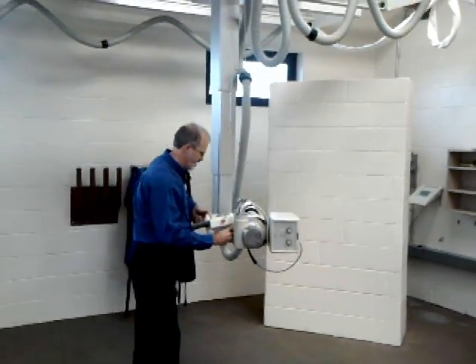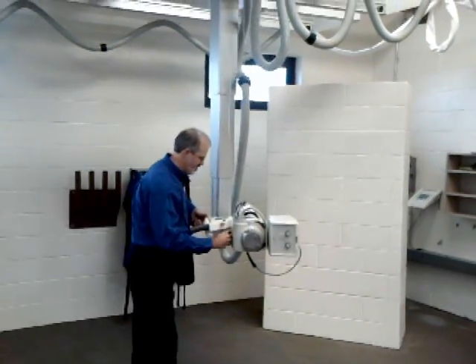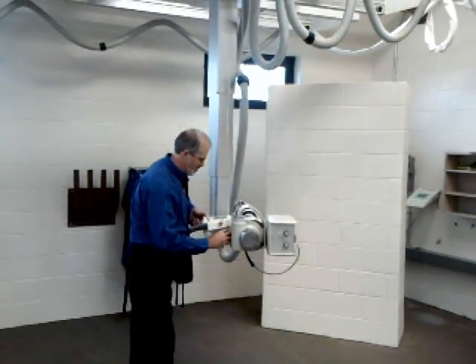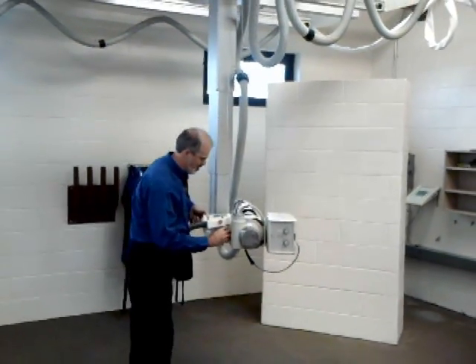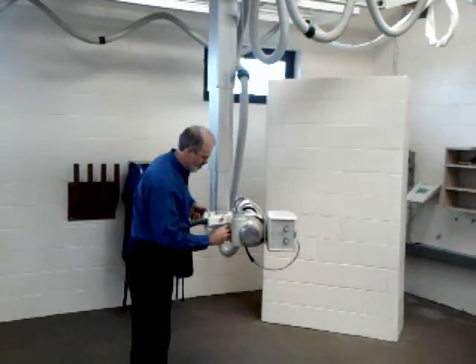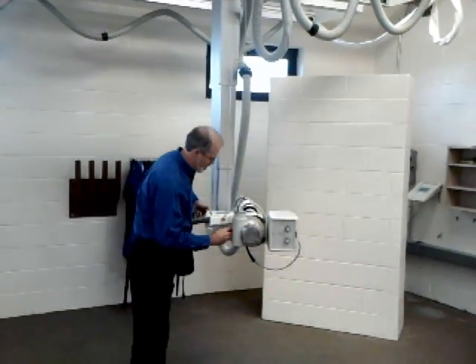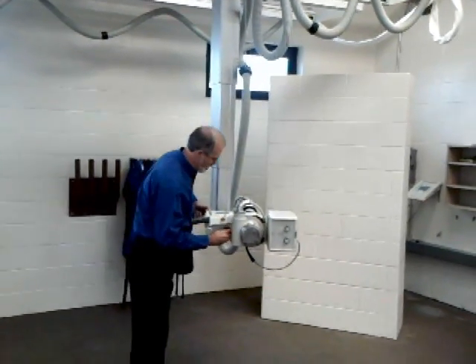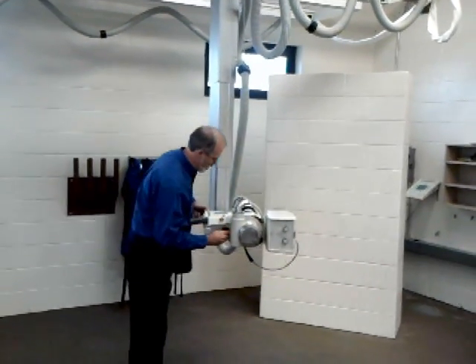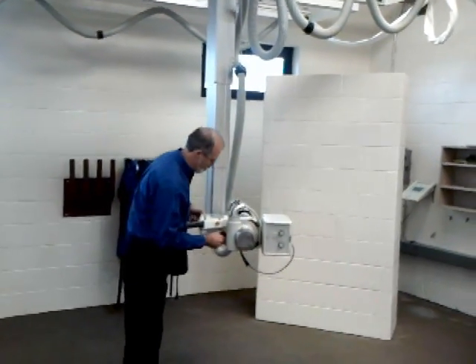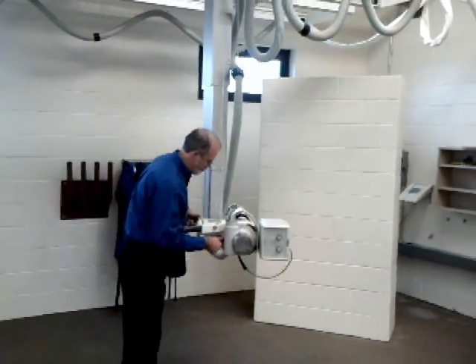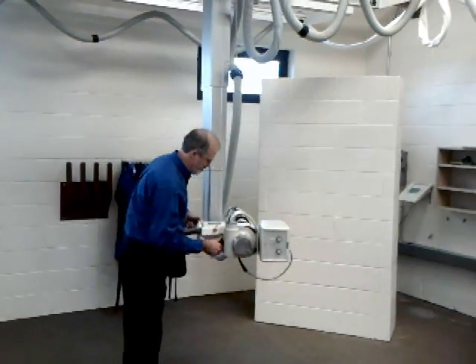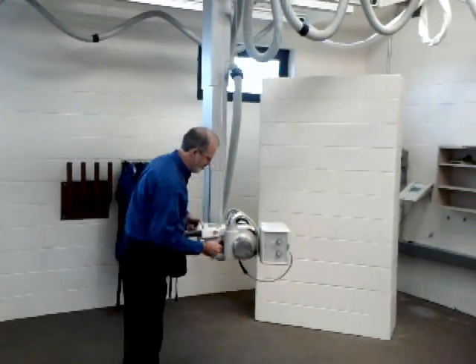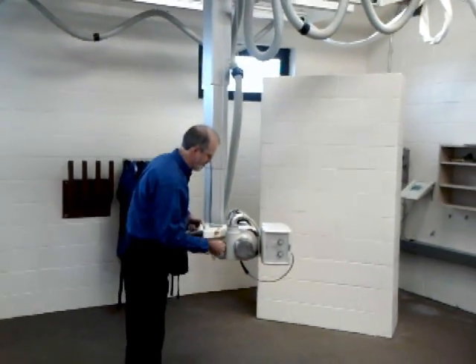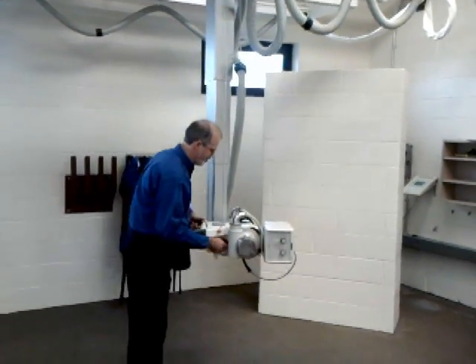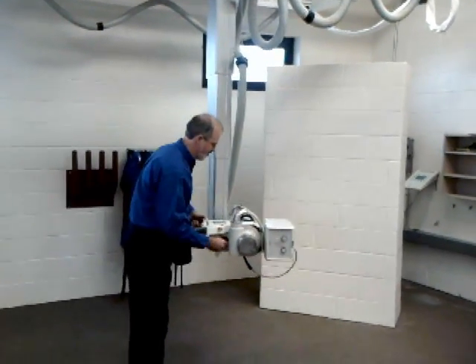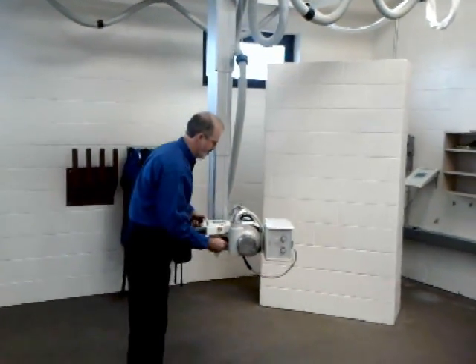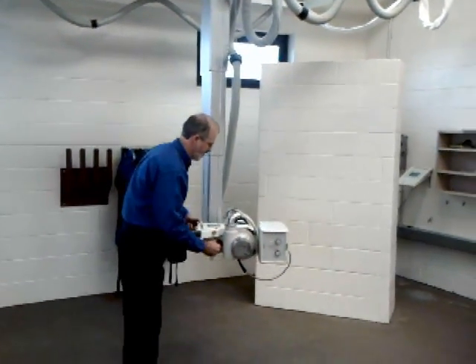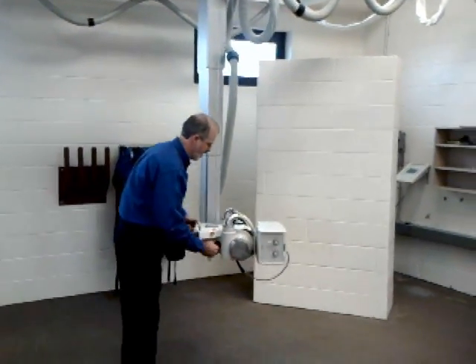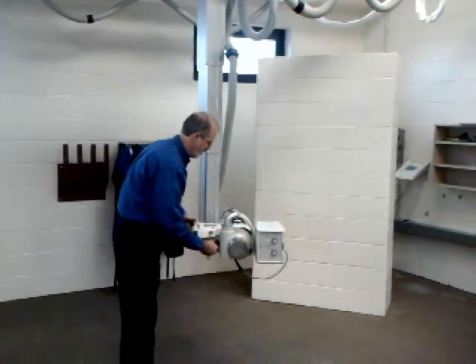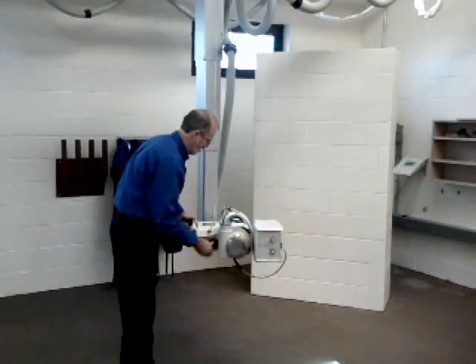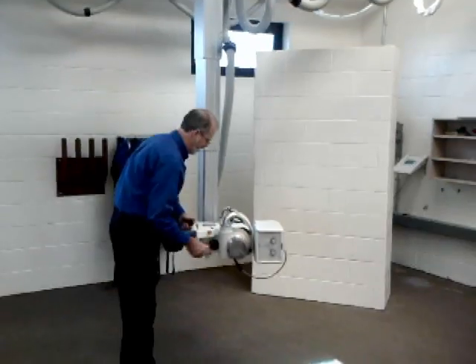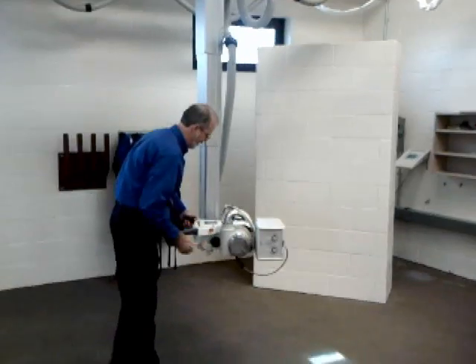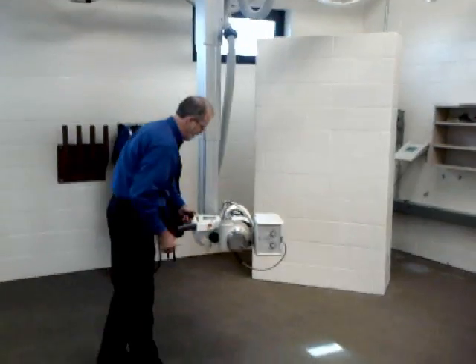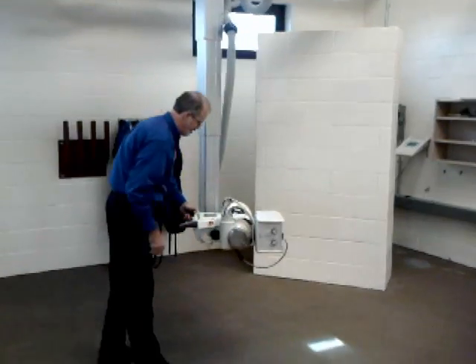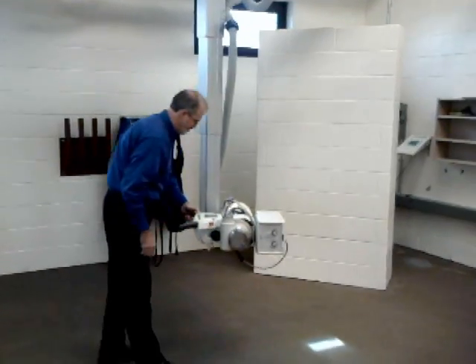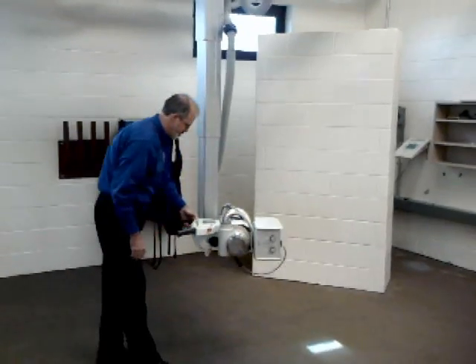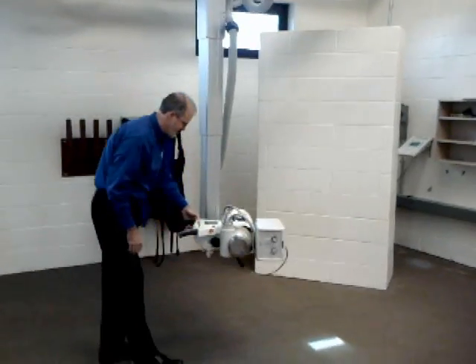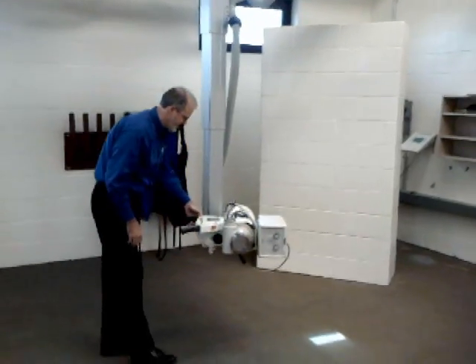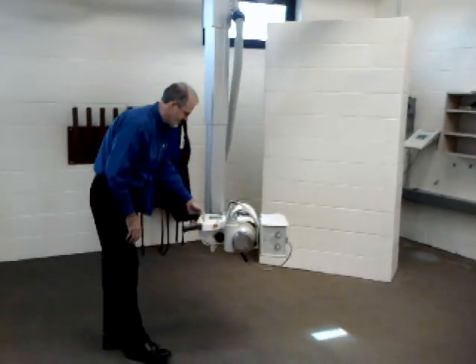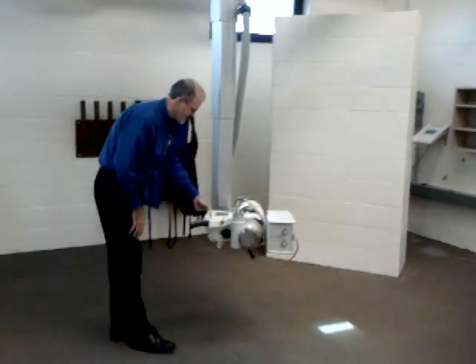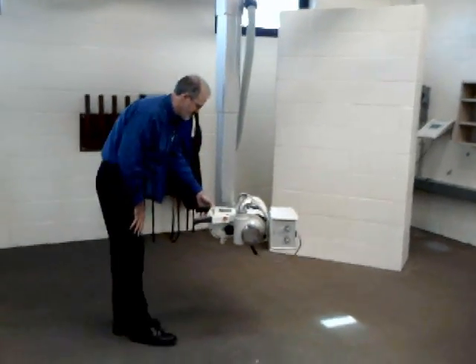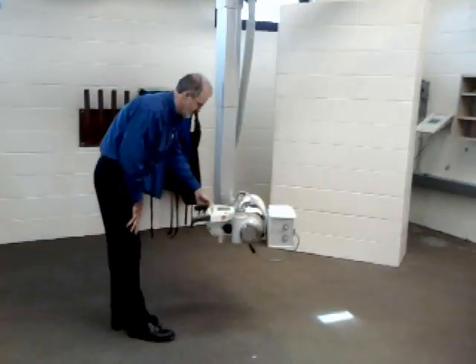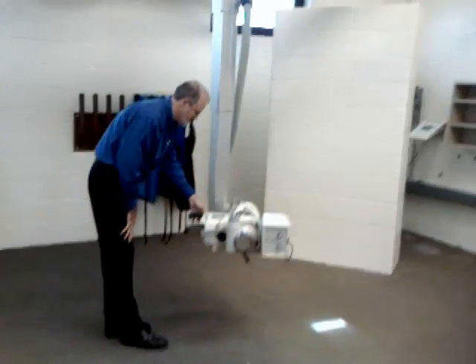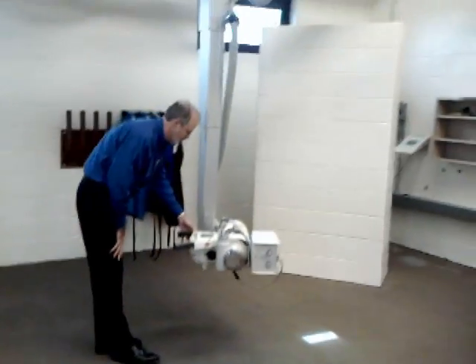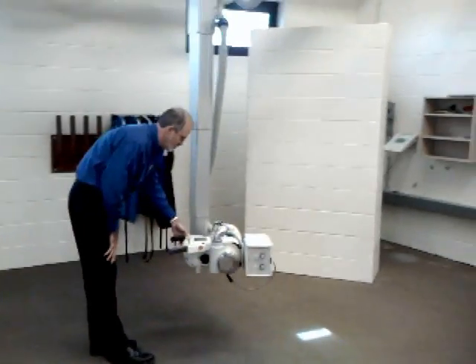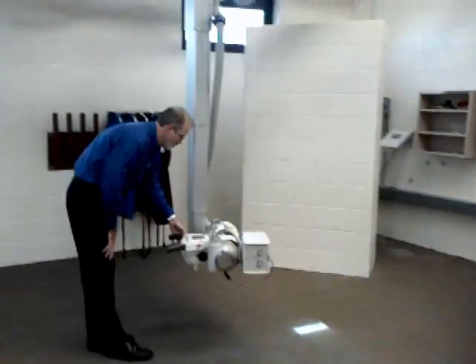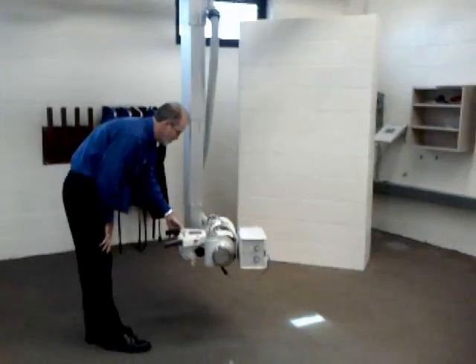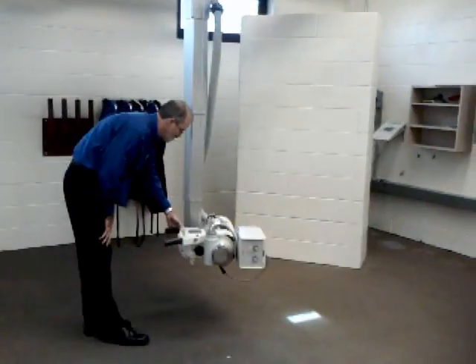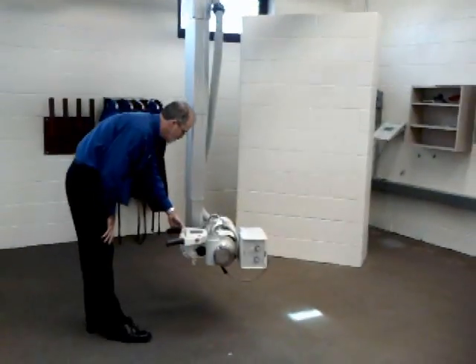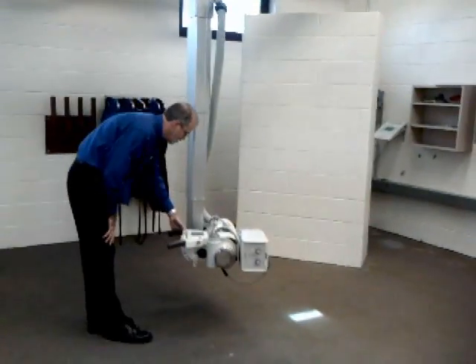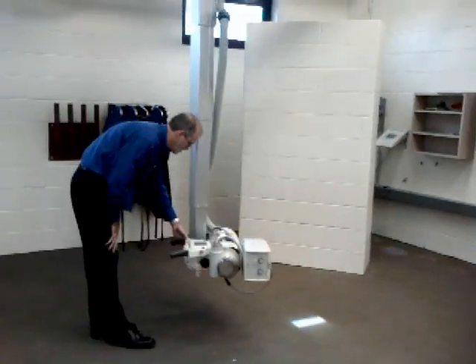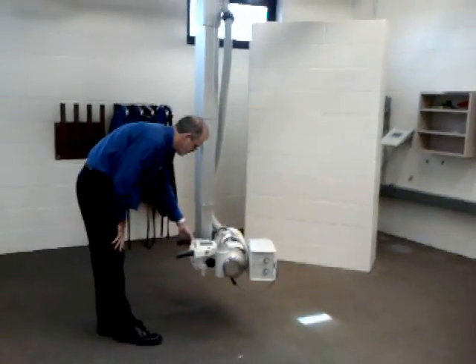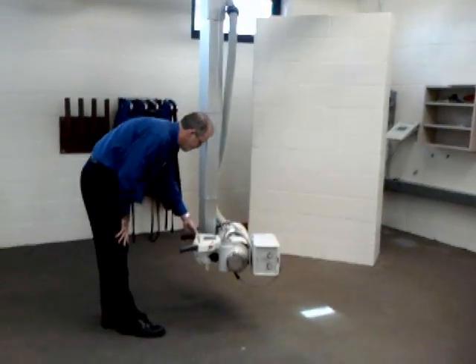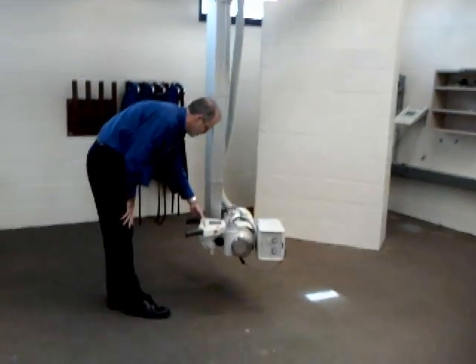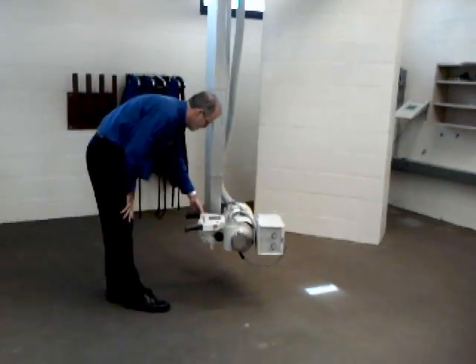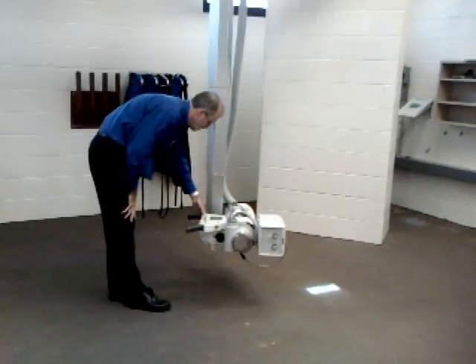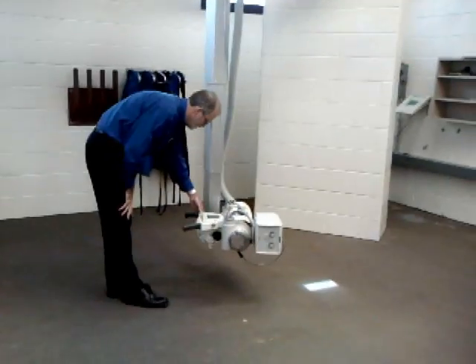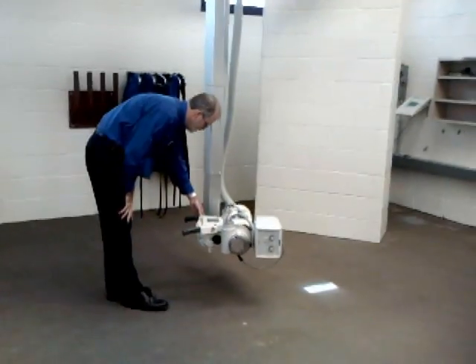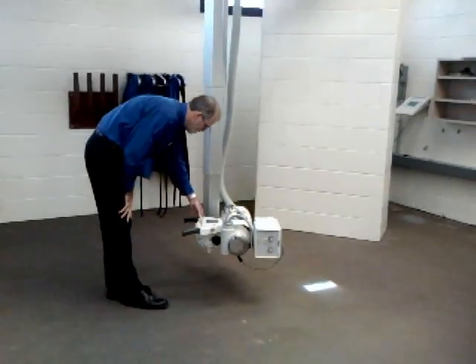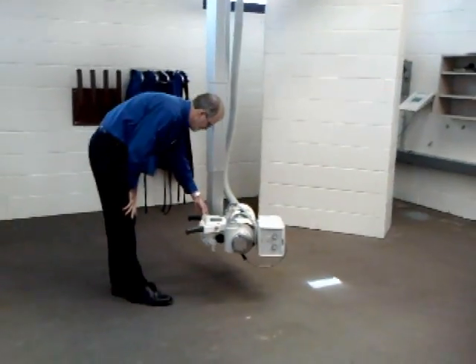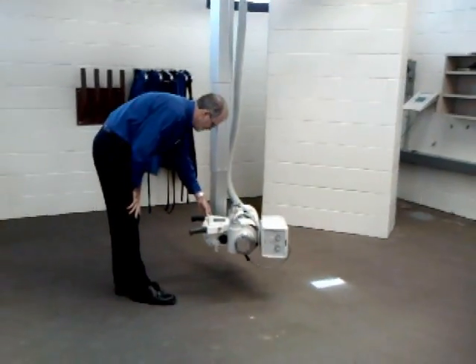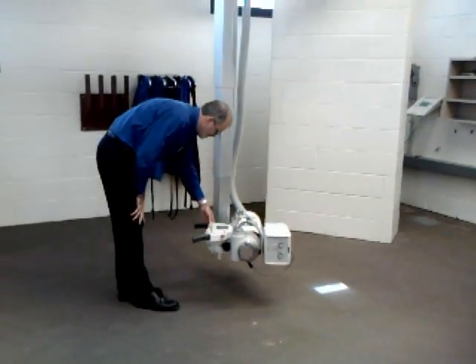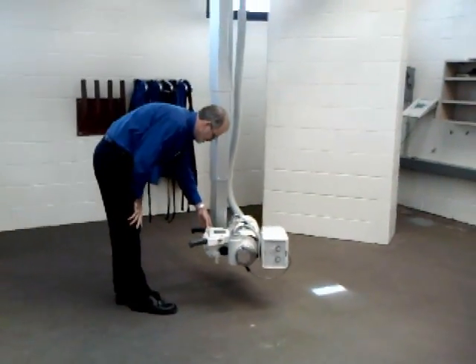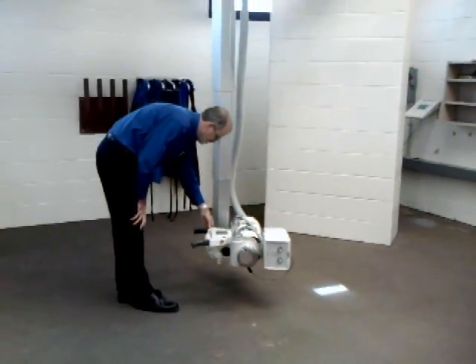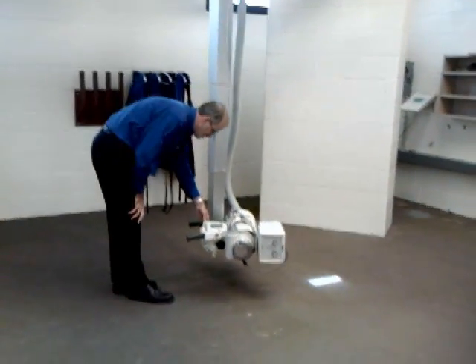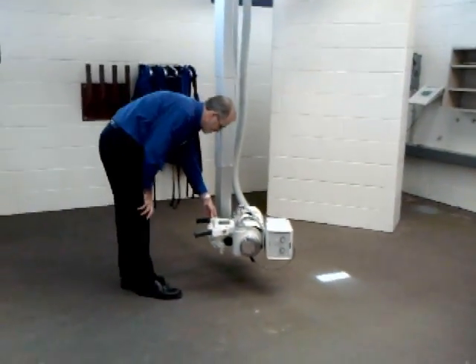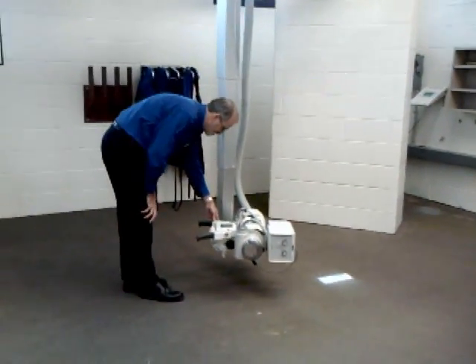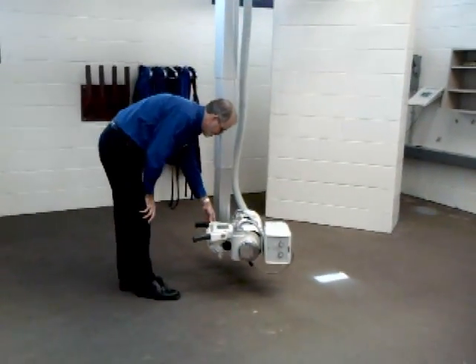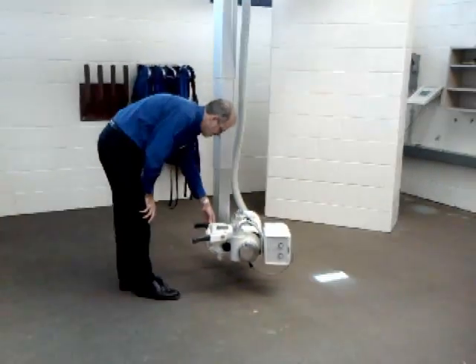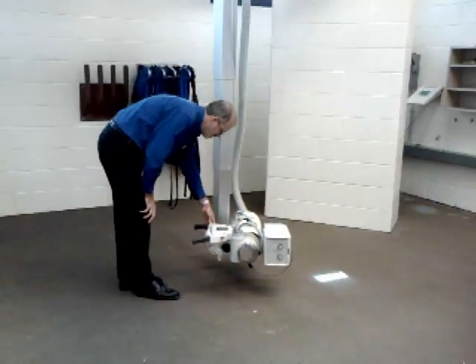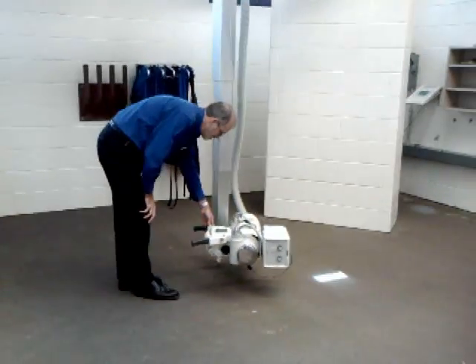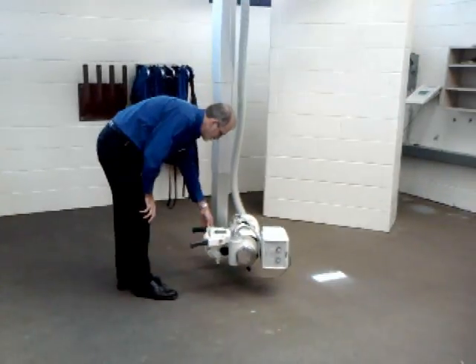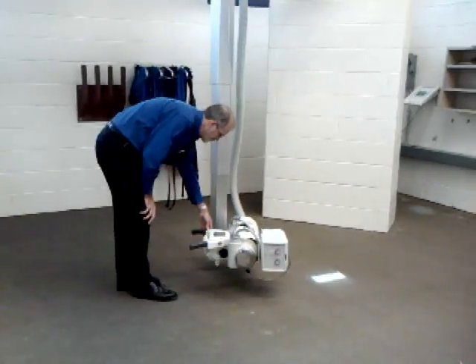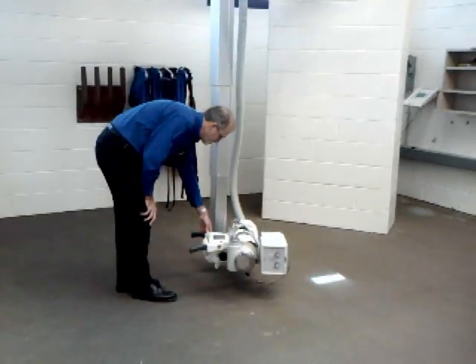Here Jim shows how the system will go literally all the way to the floor for ease of positioning, for either extremities or for Bucky work.